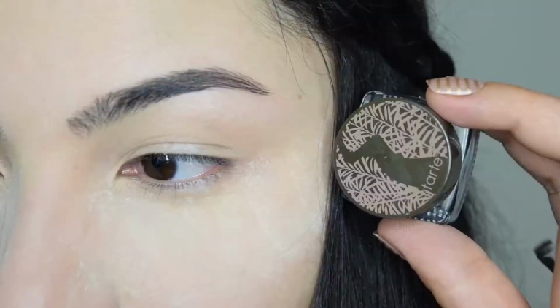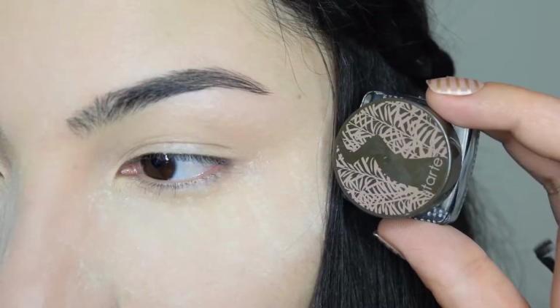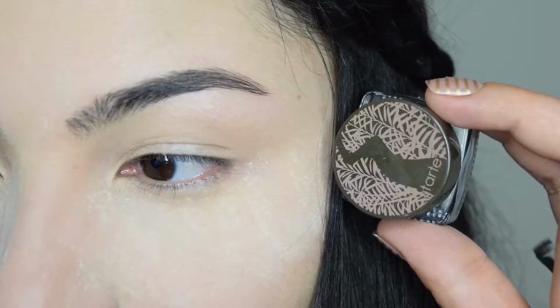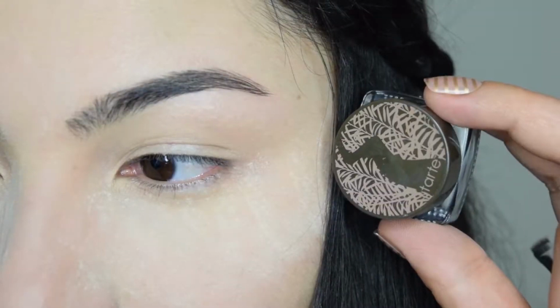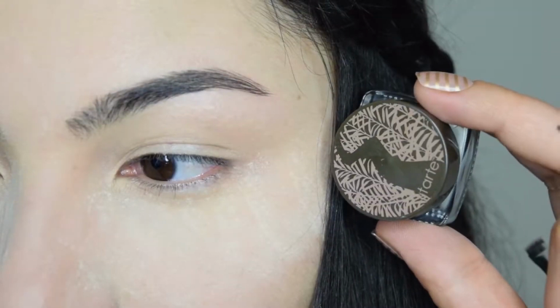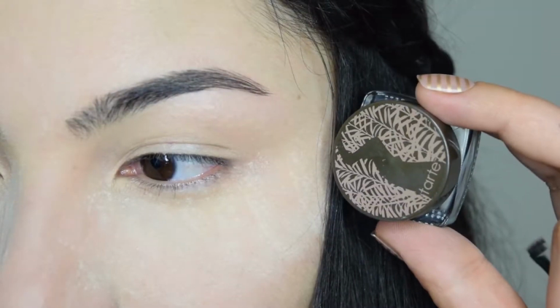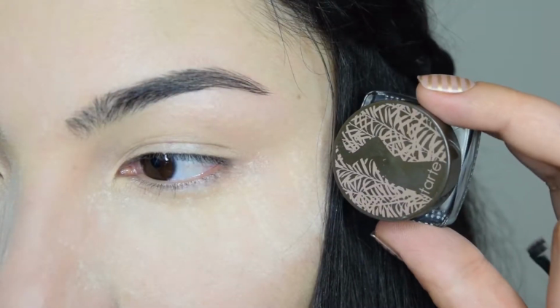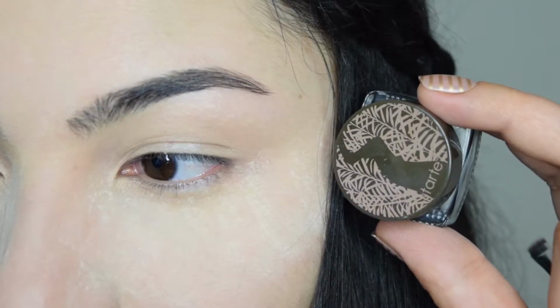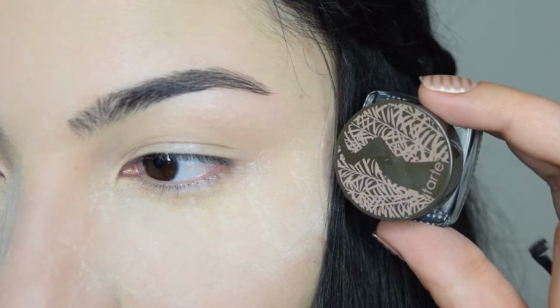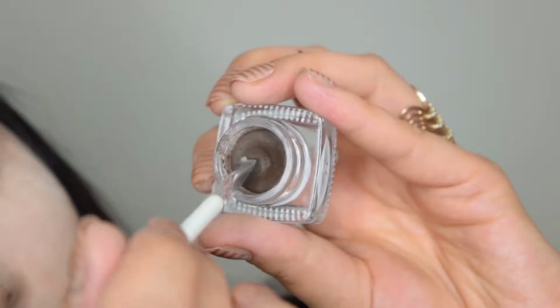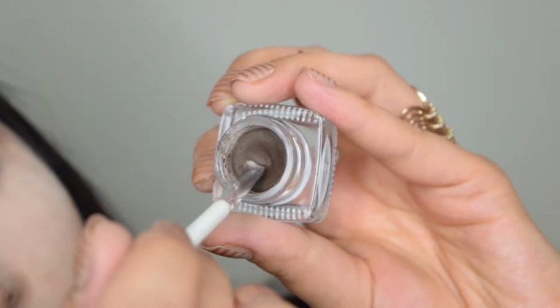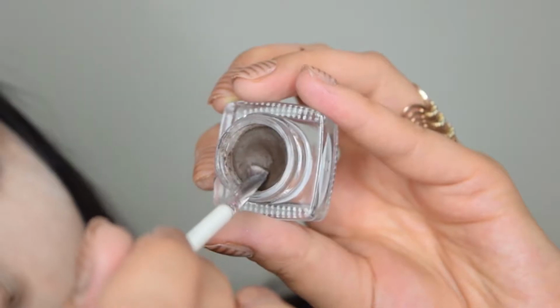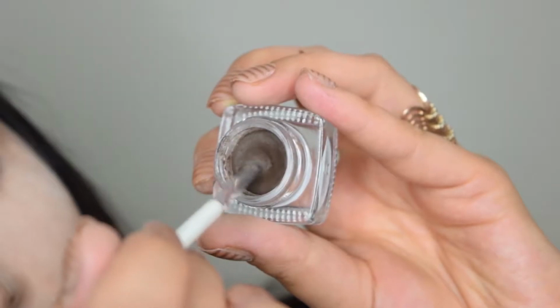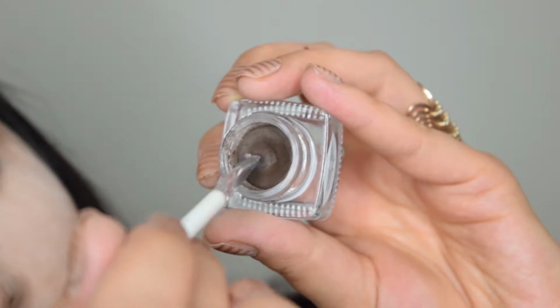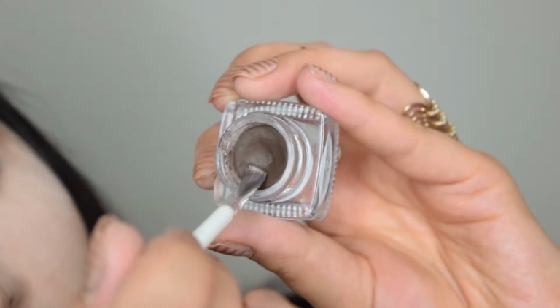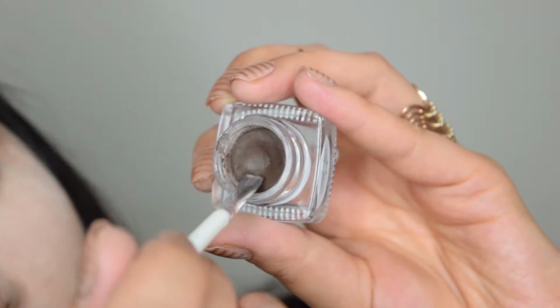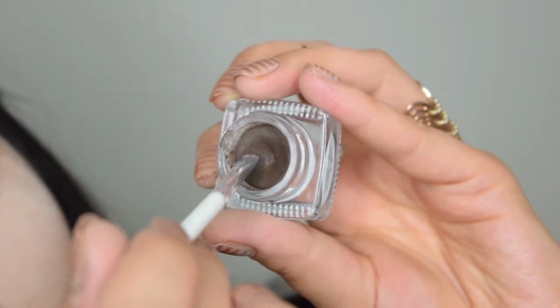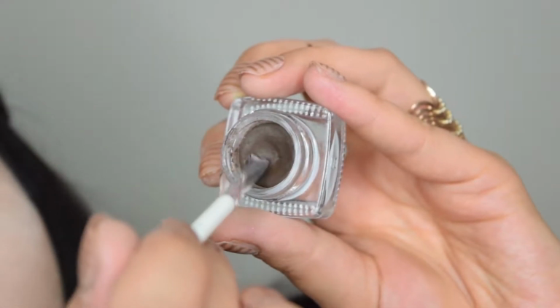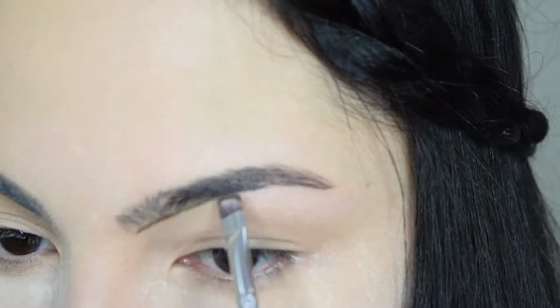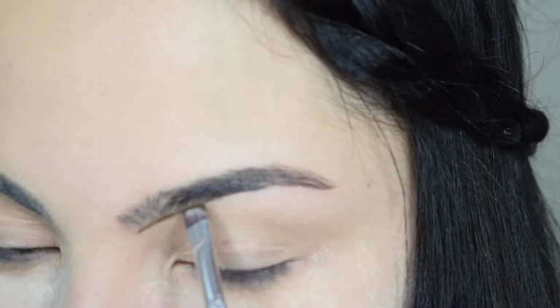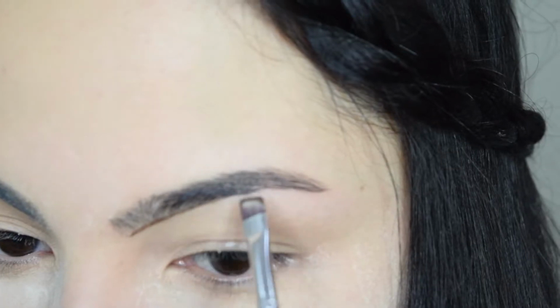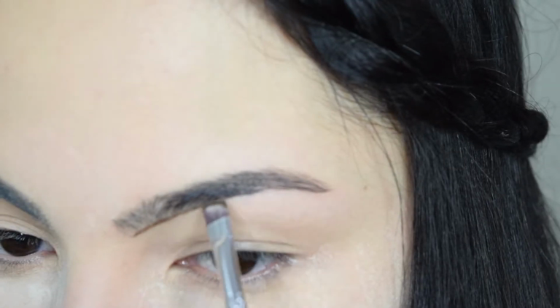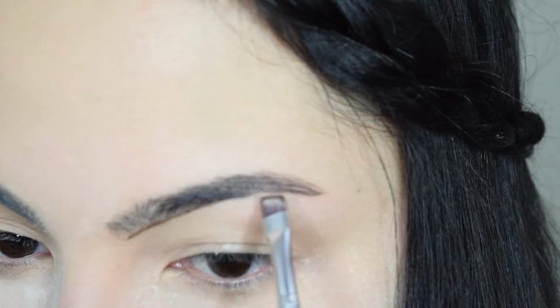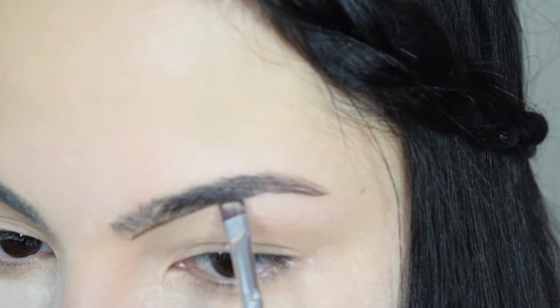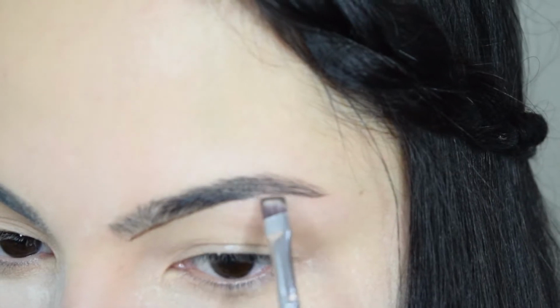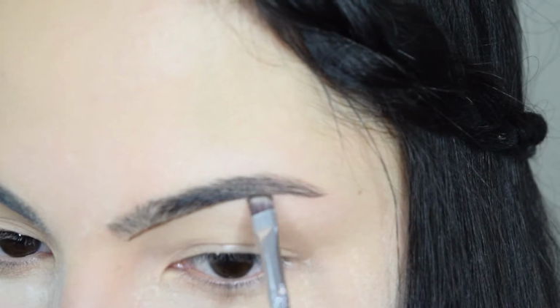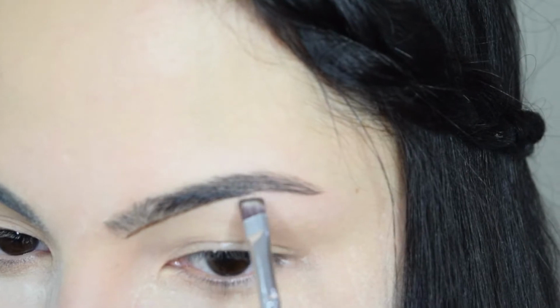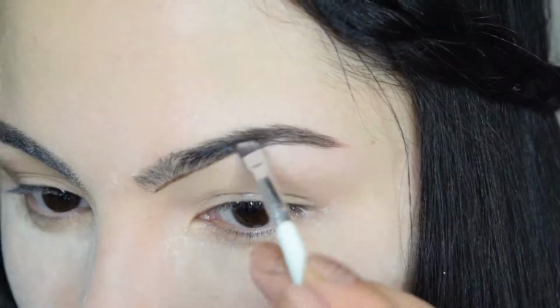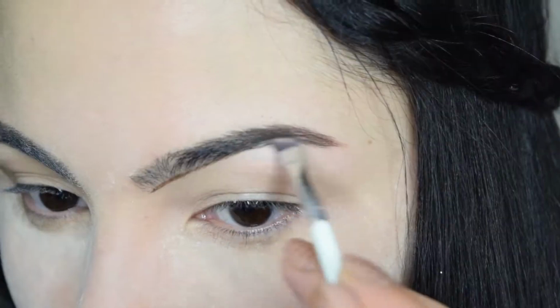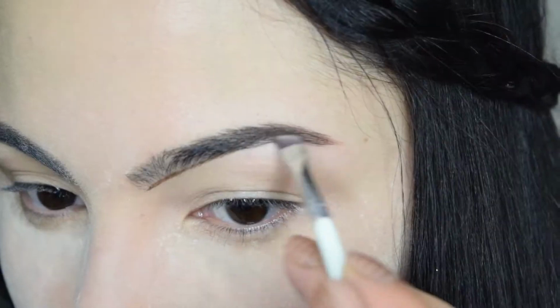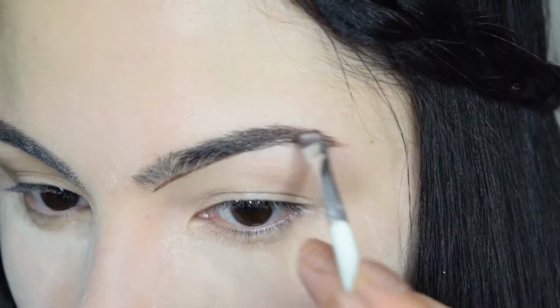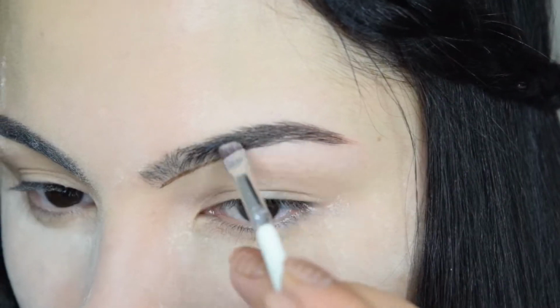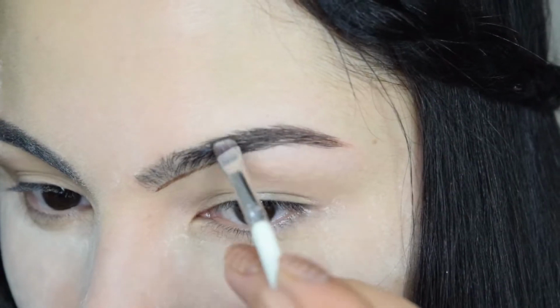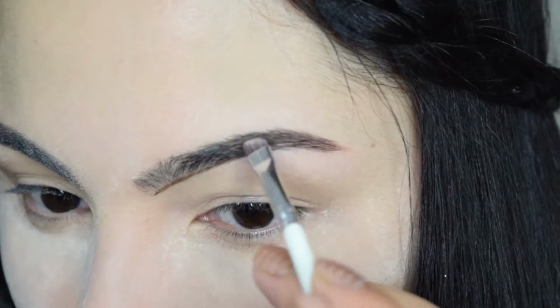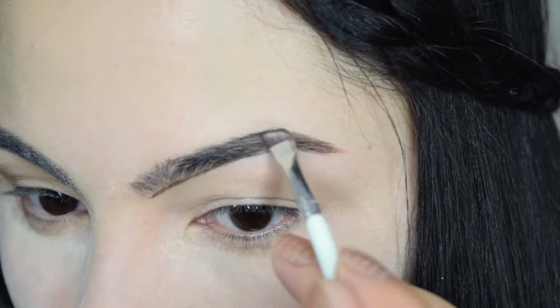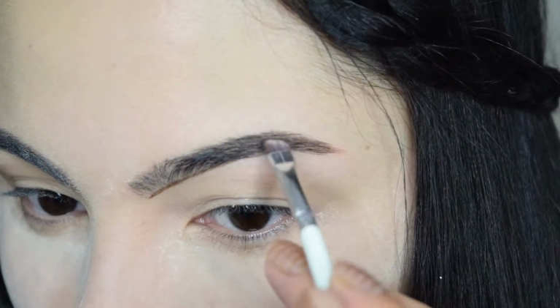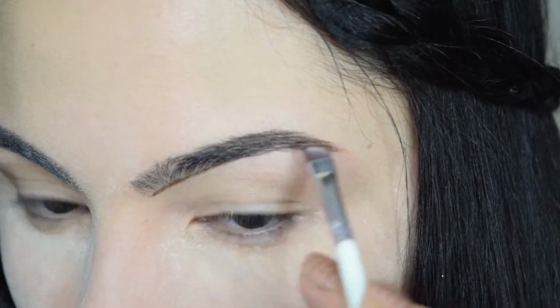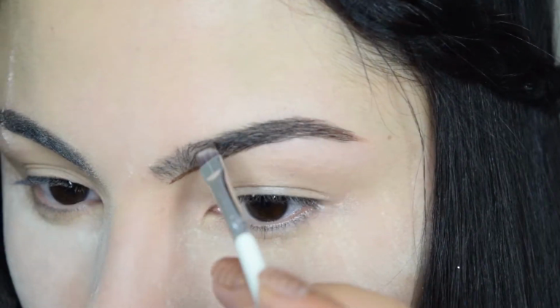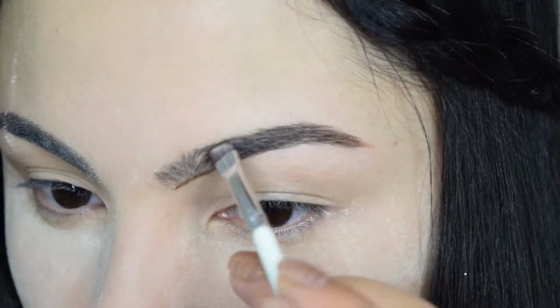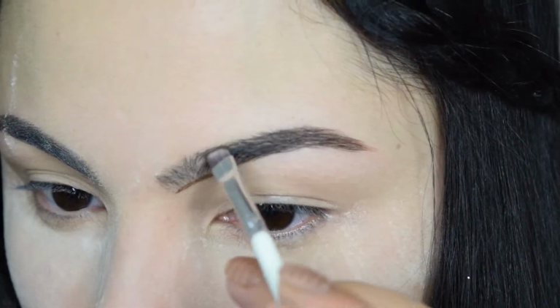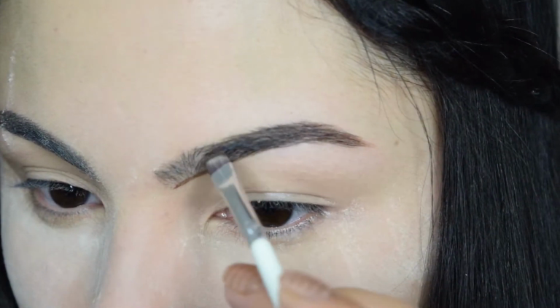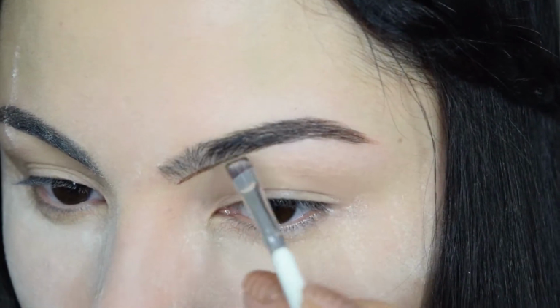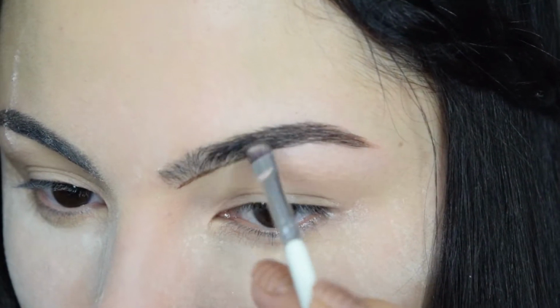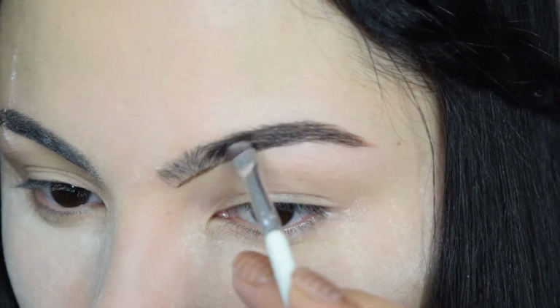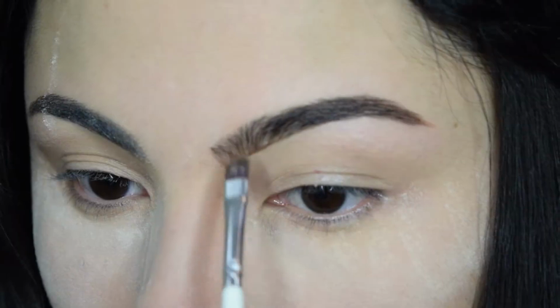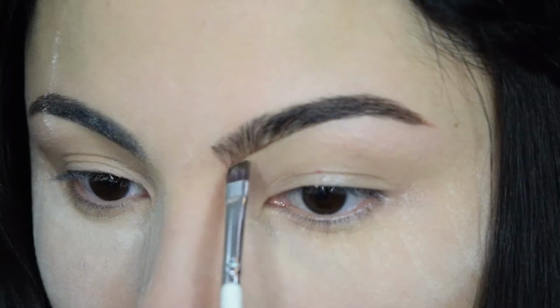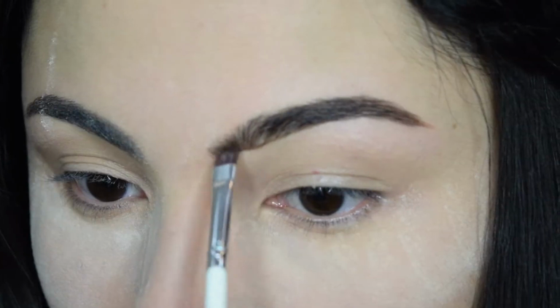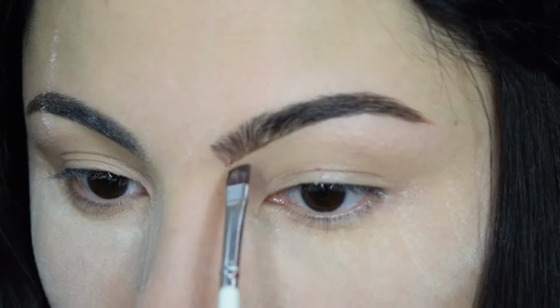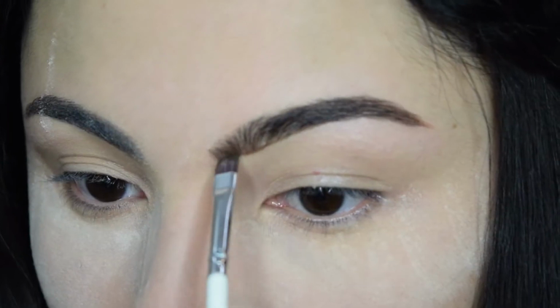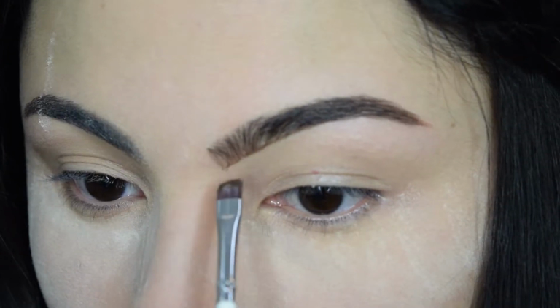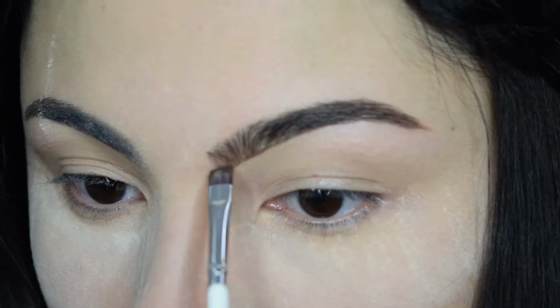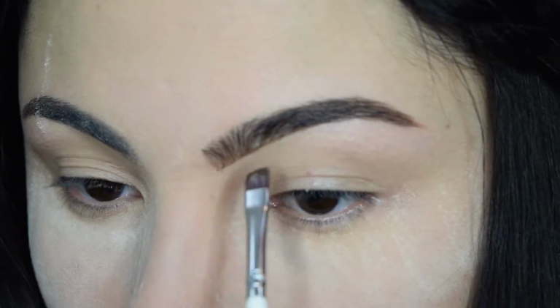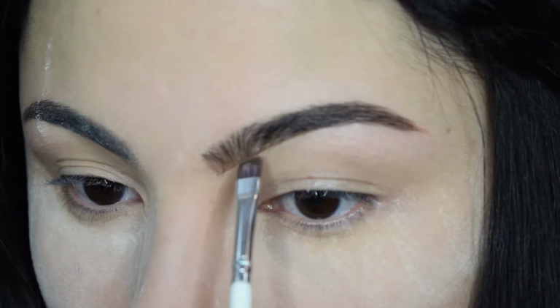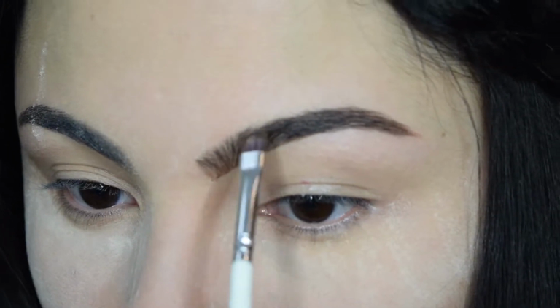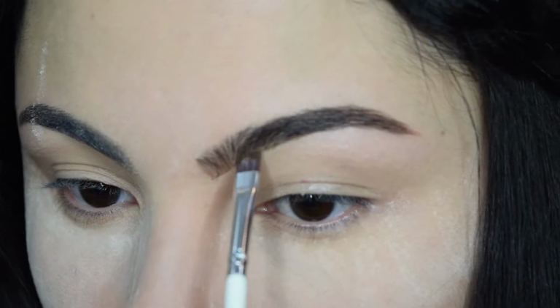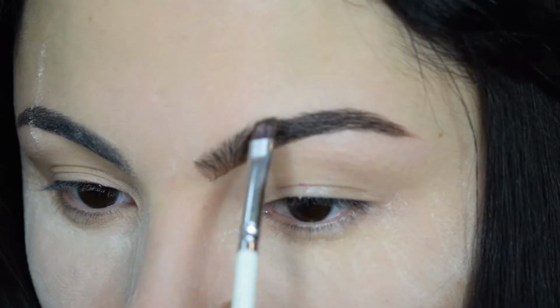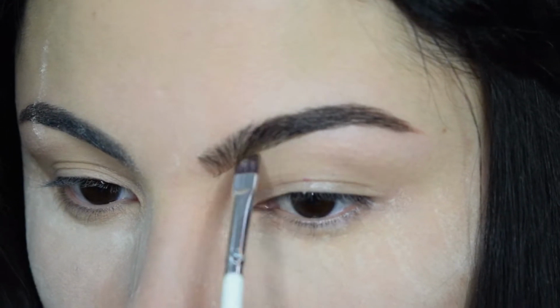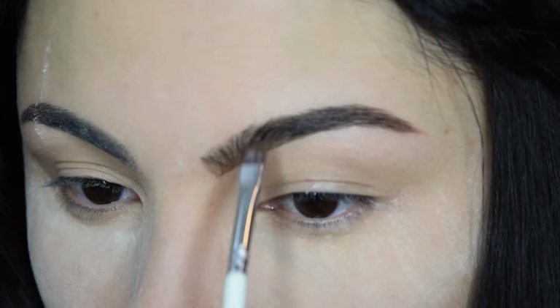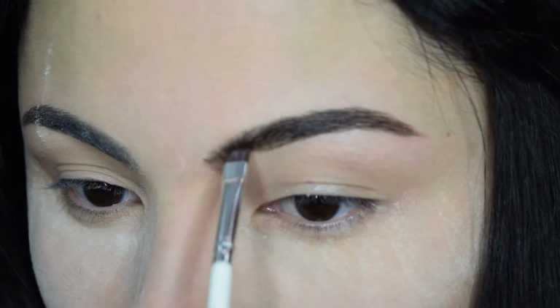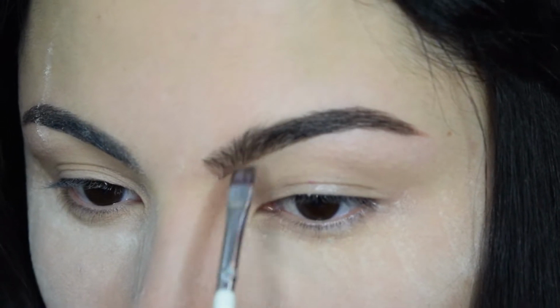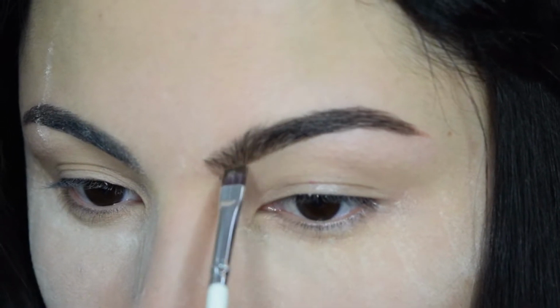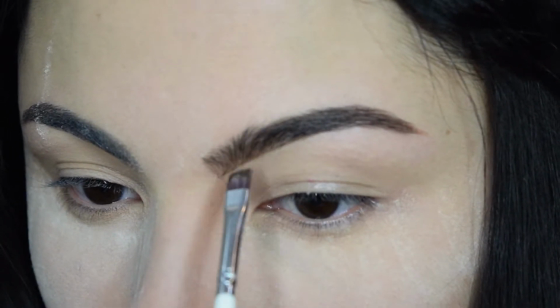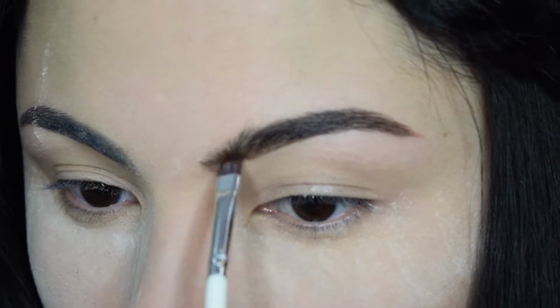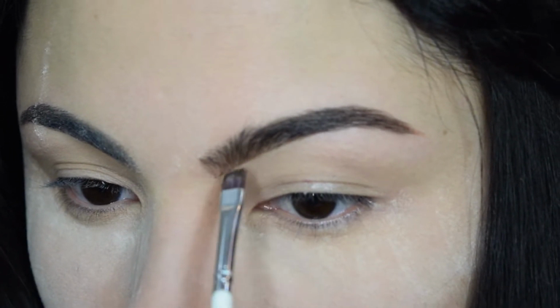Now I'm filling in my brows with Tarte Brow Mousse in medium brown and cleaning it up with Anastasia Beverly Hills Highlighting Pencil.